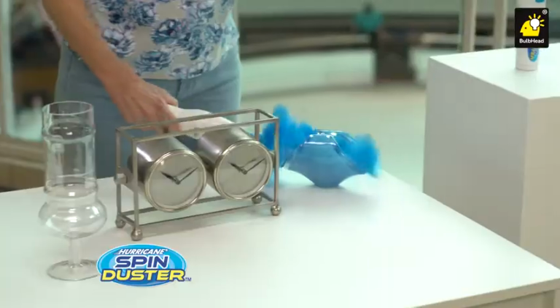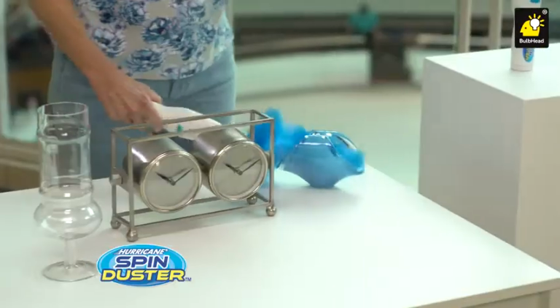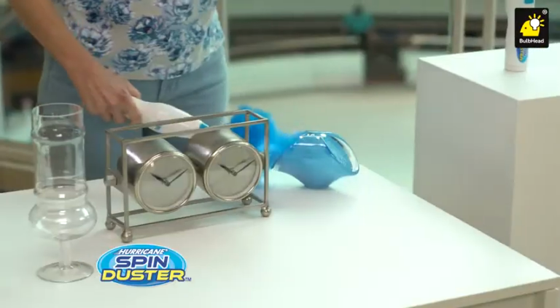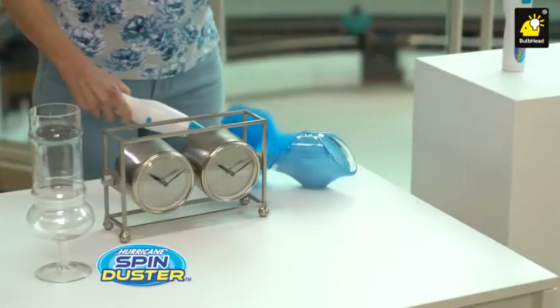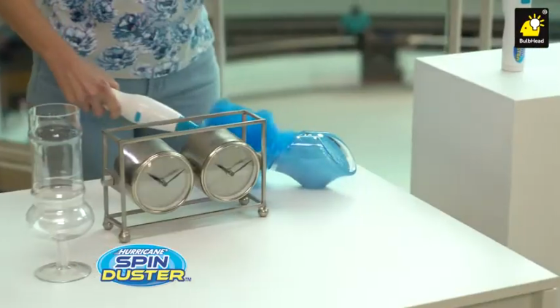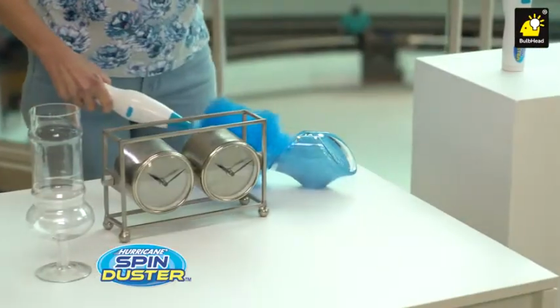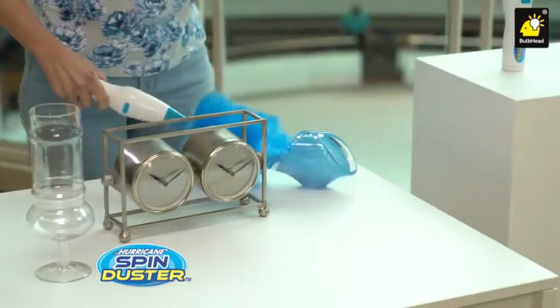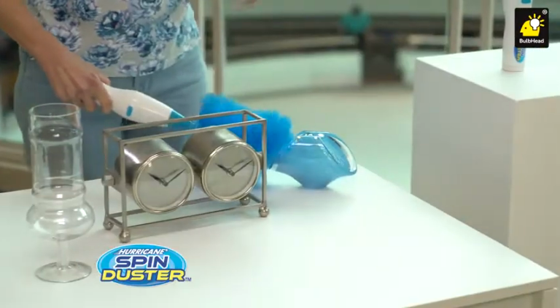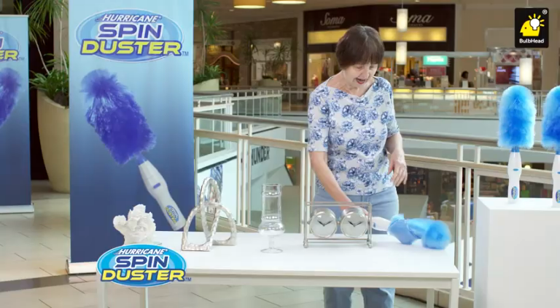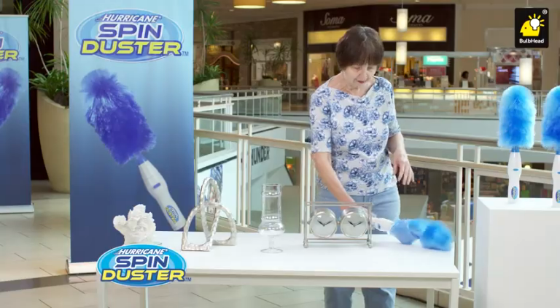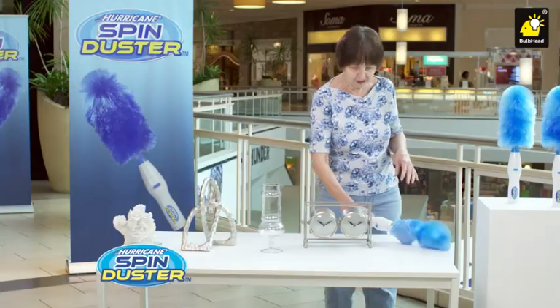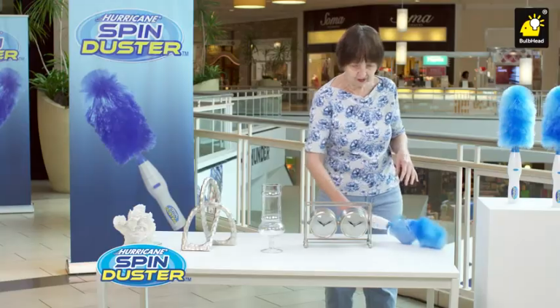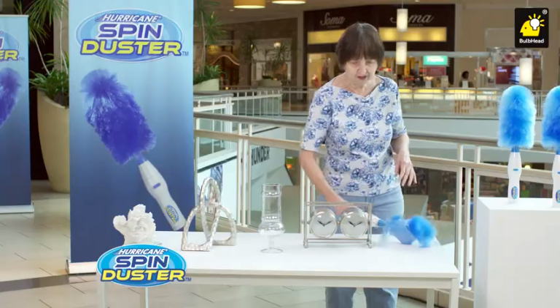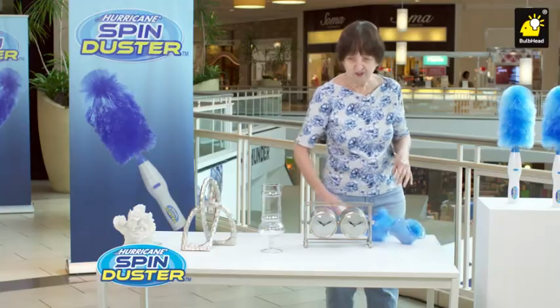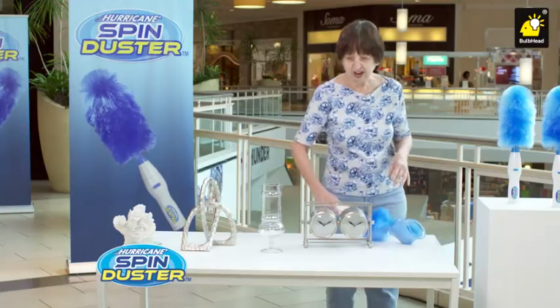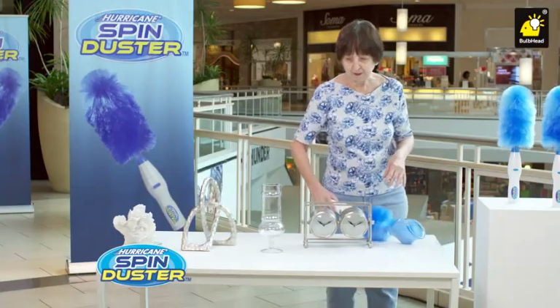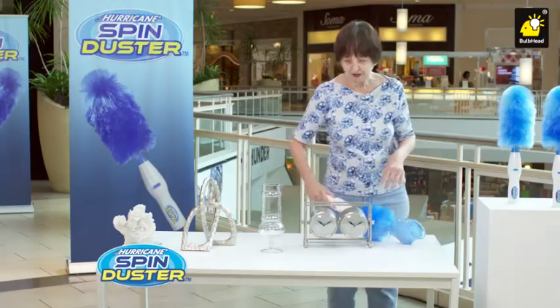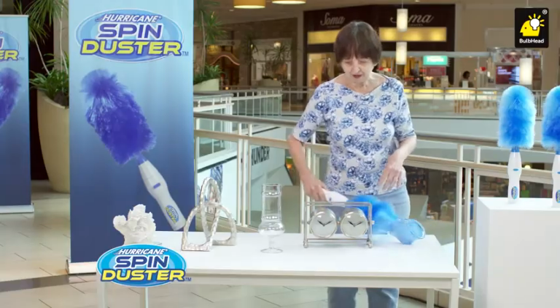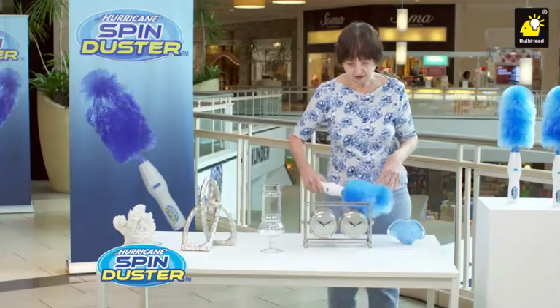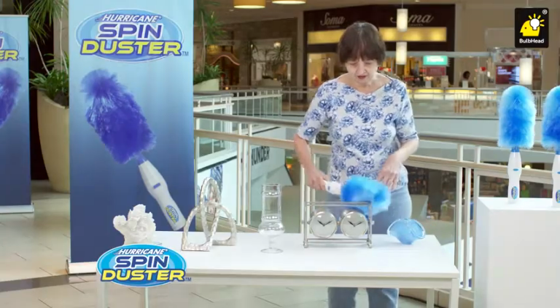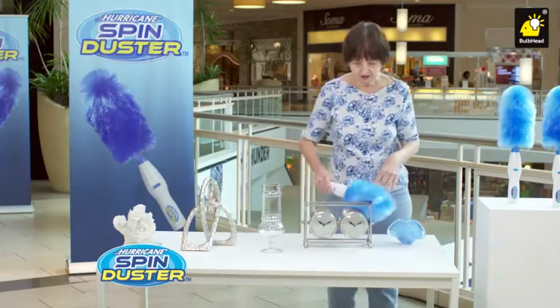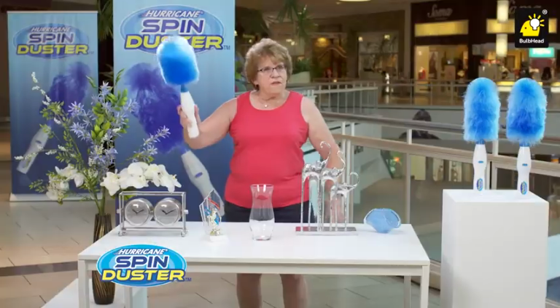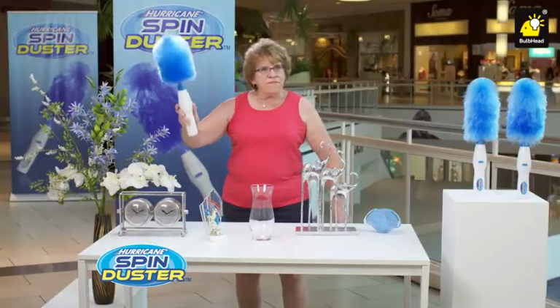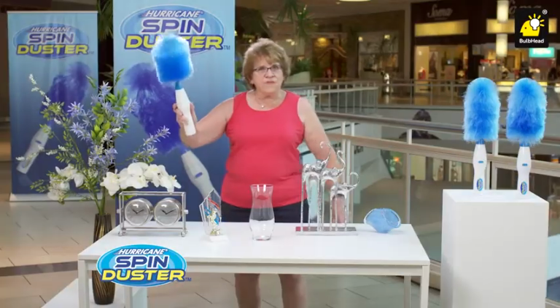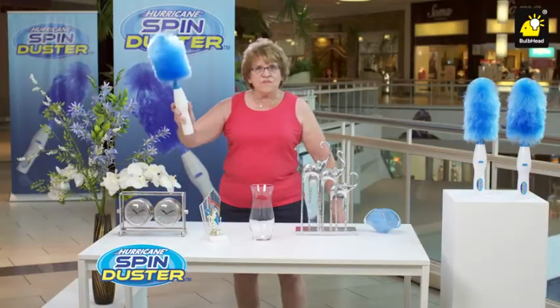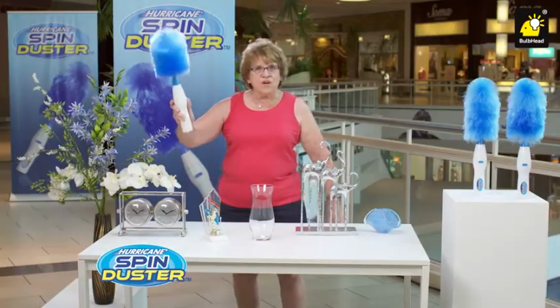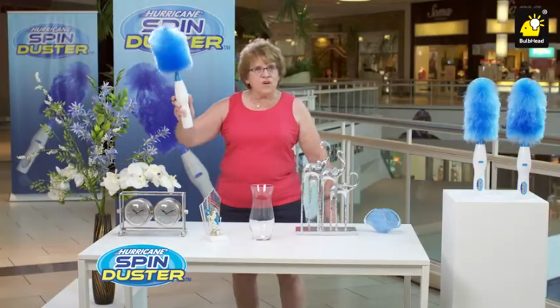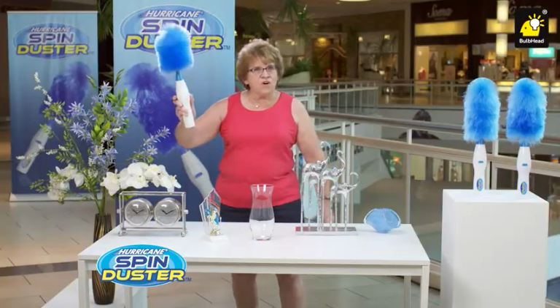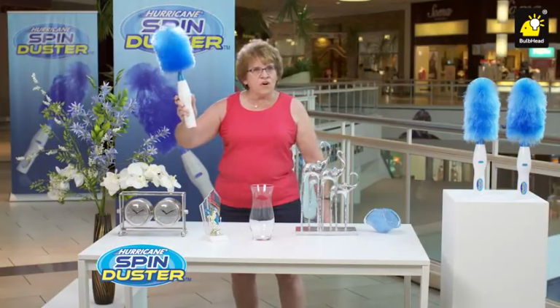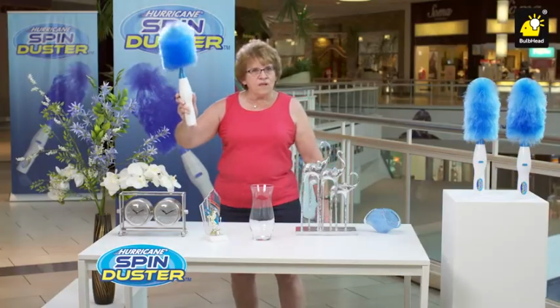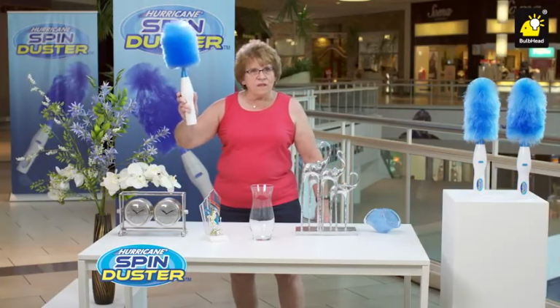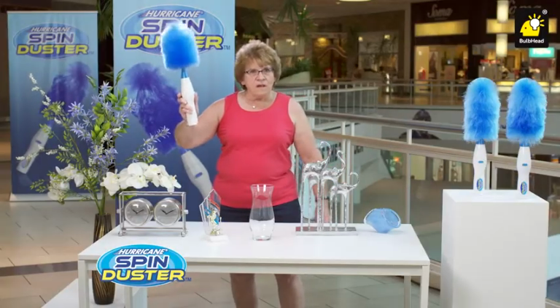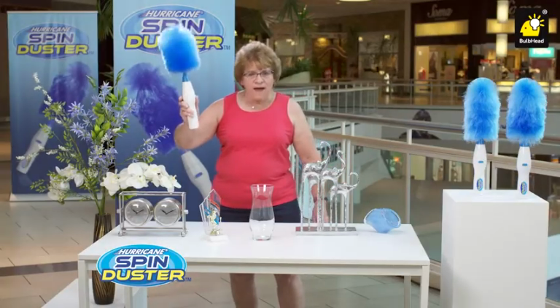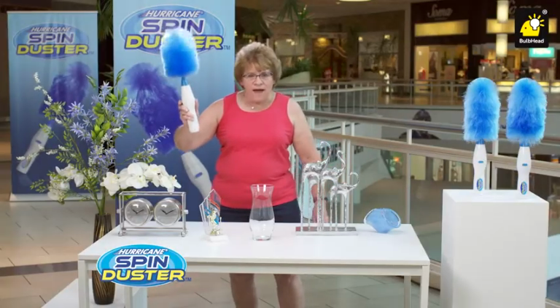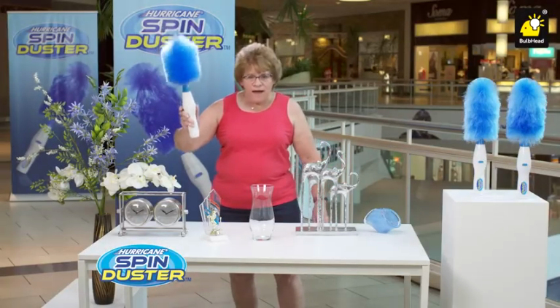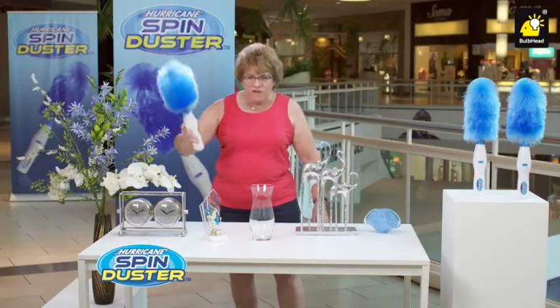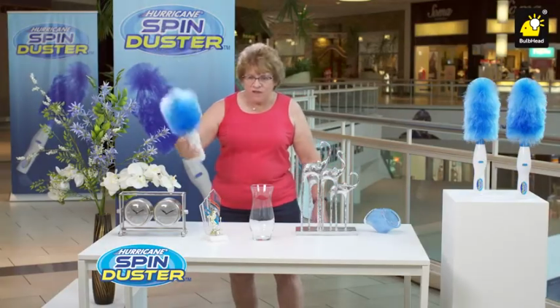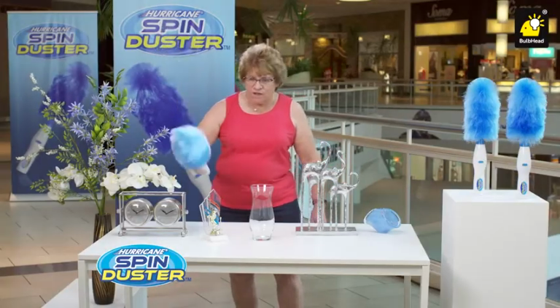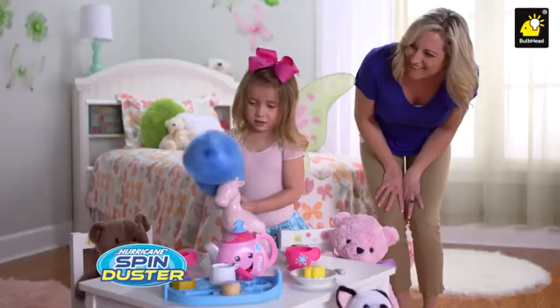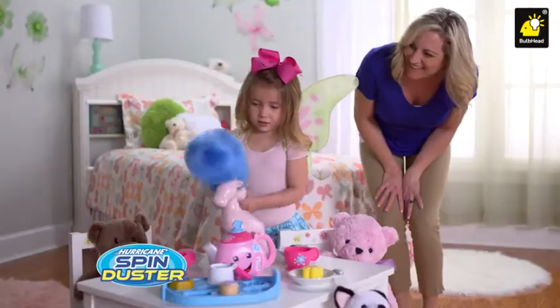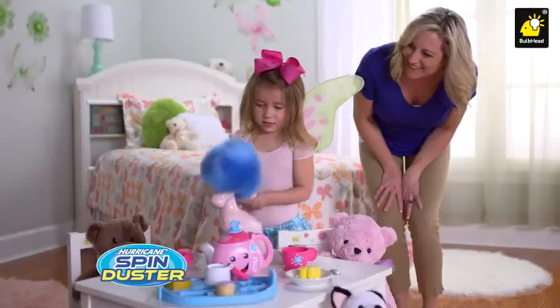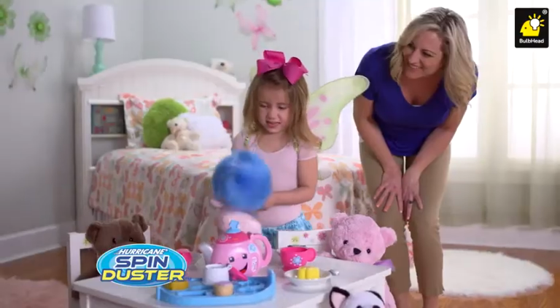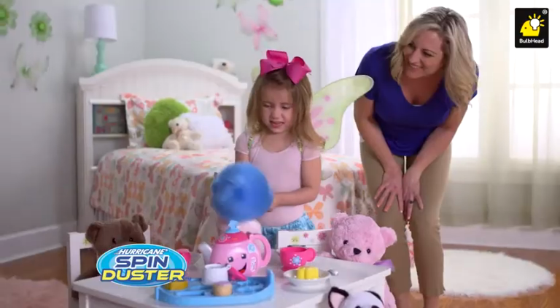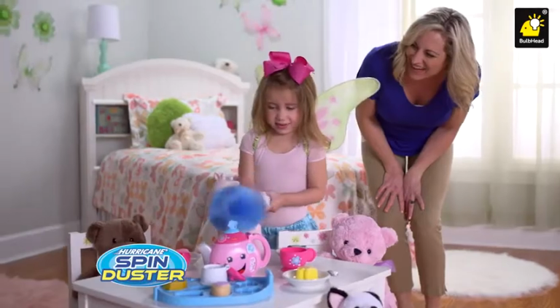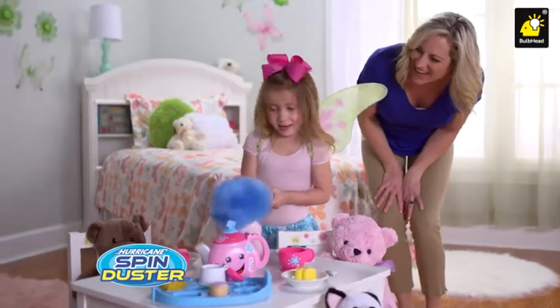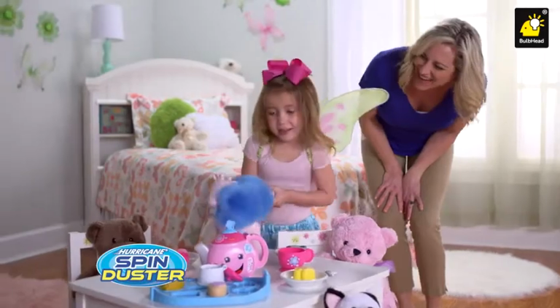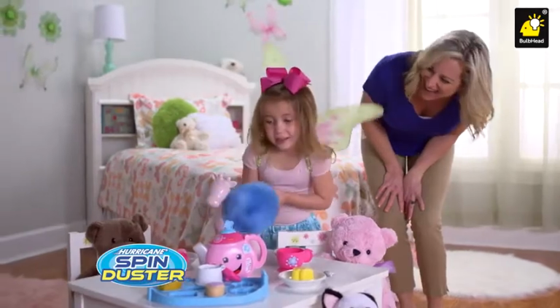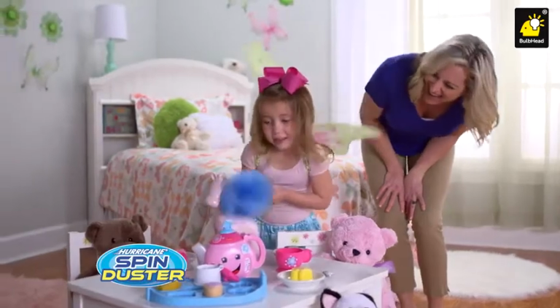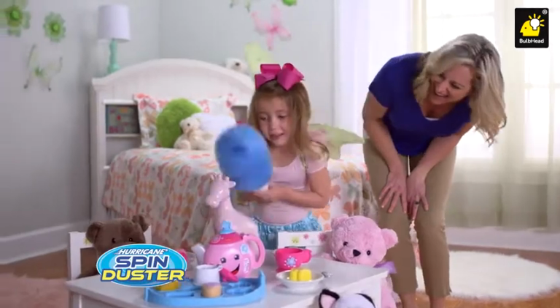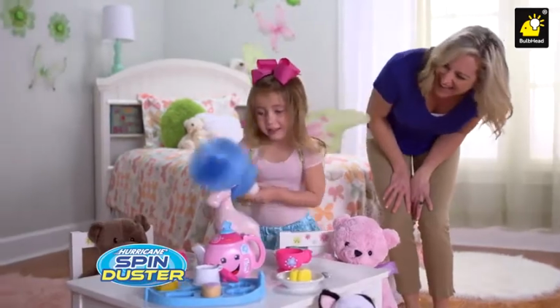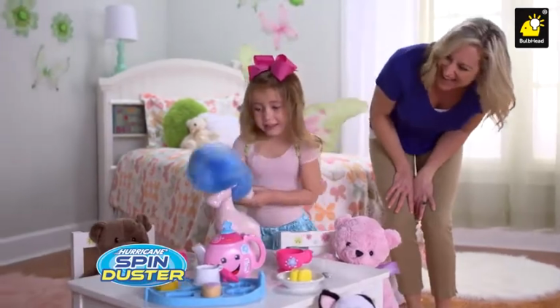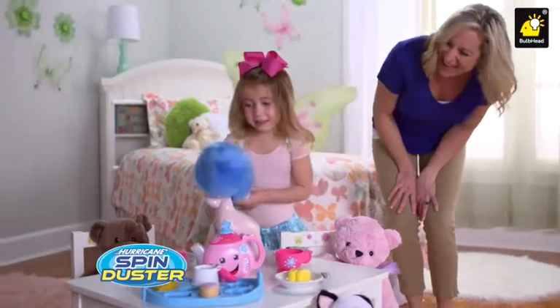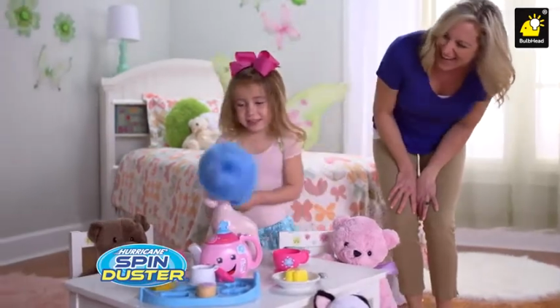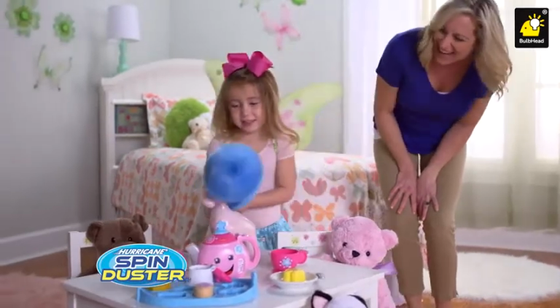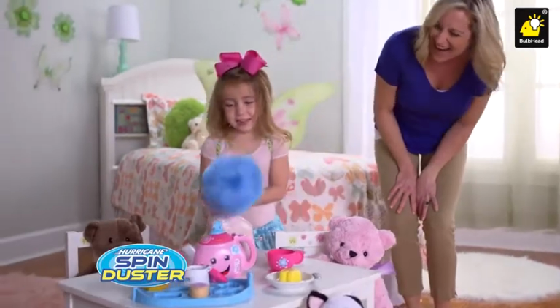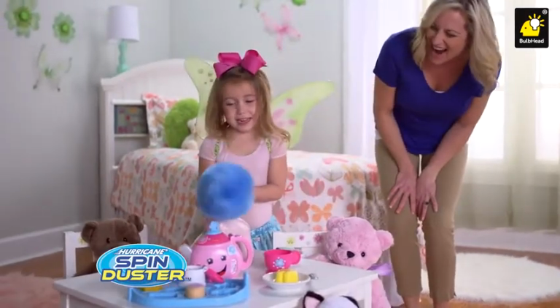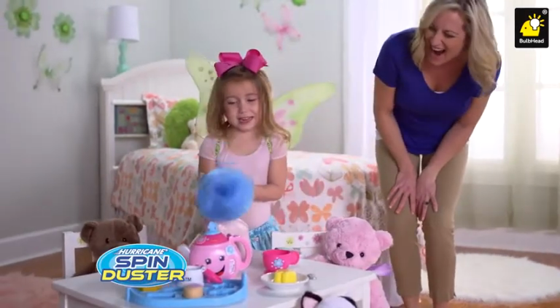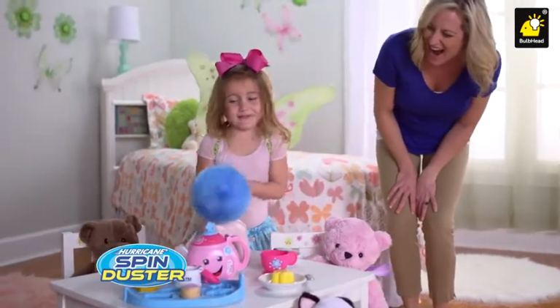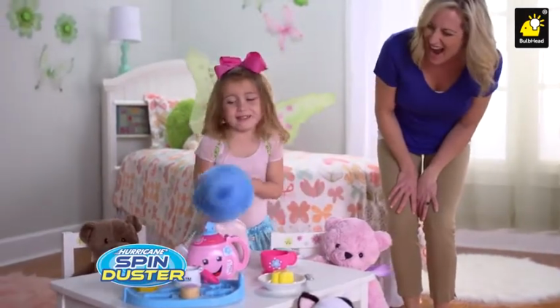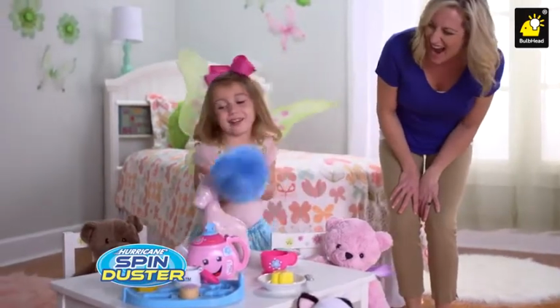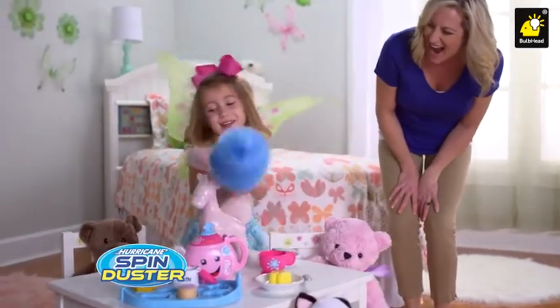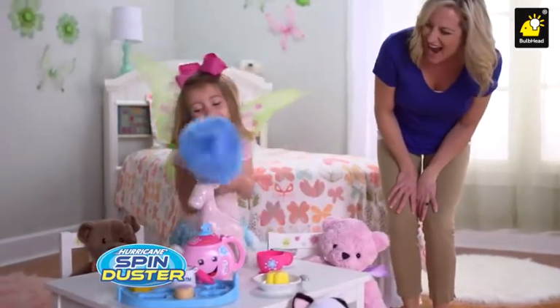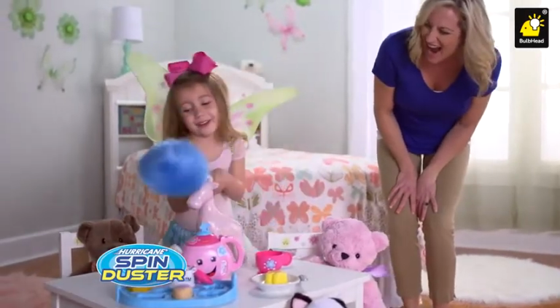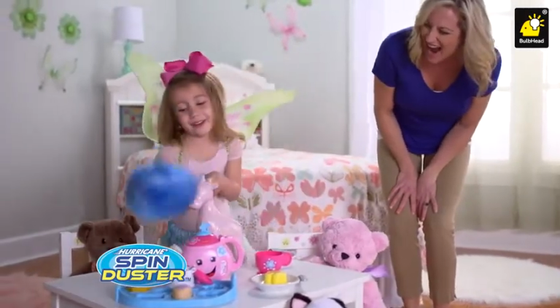That's fabulous. Absolutely fabulous — this is a good little gadget. It's so much fun your kids will want to do the dusting.